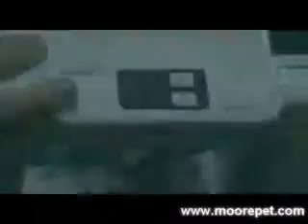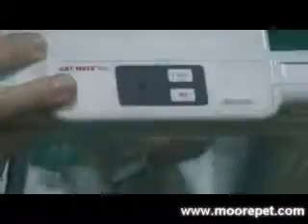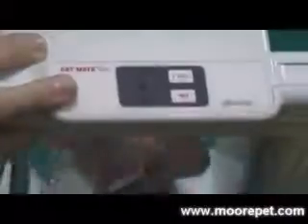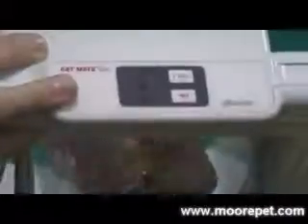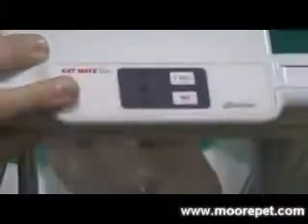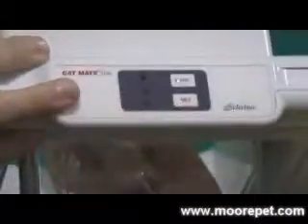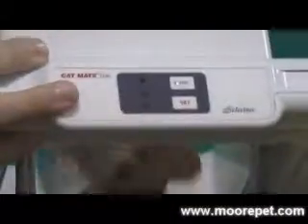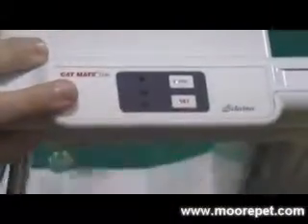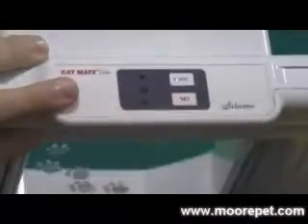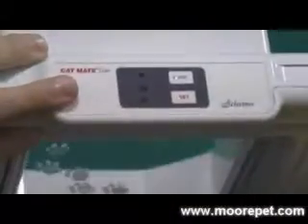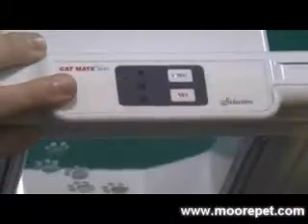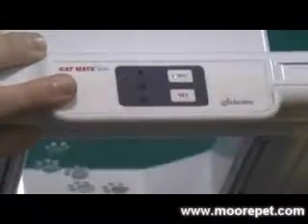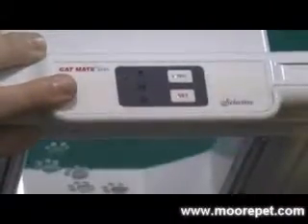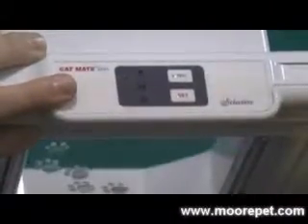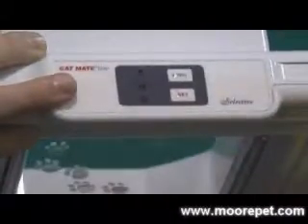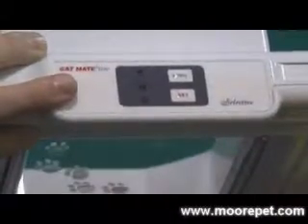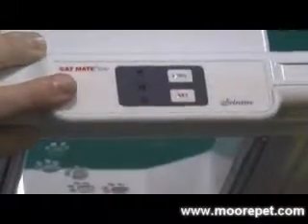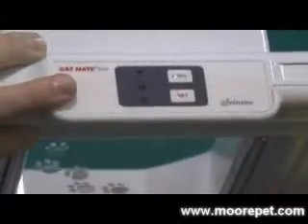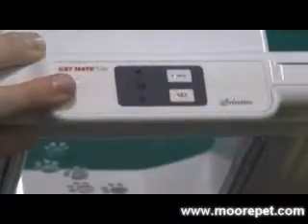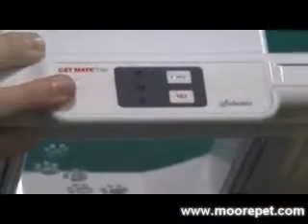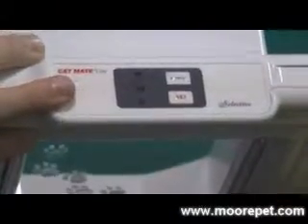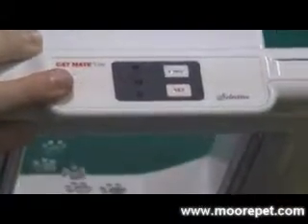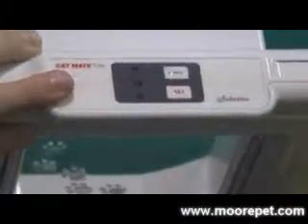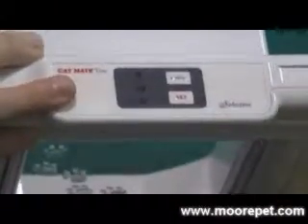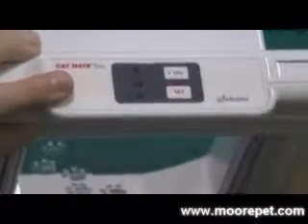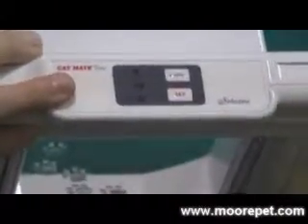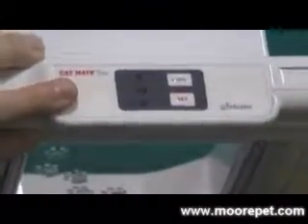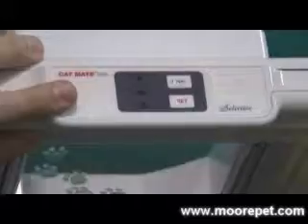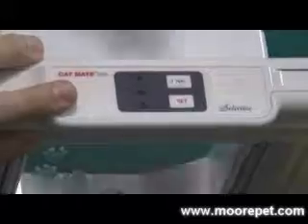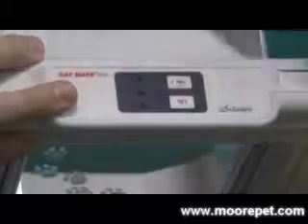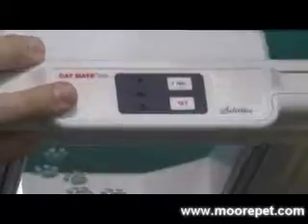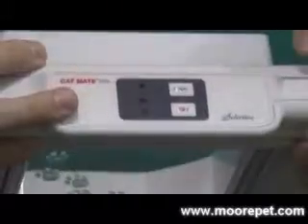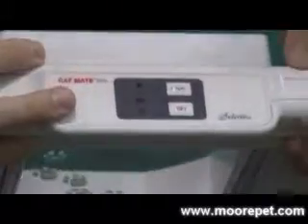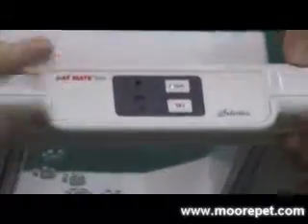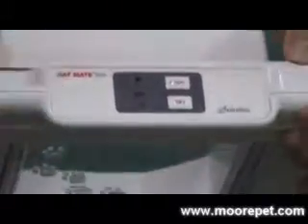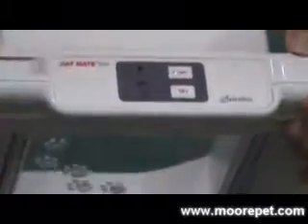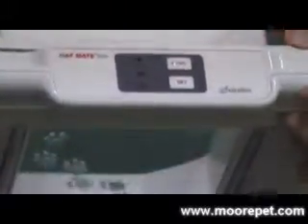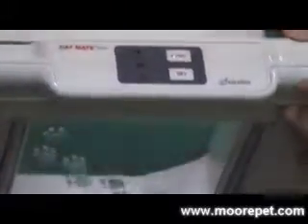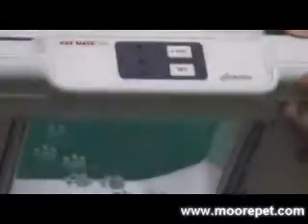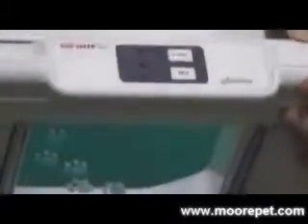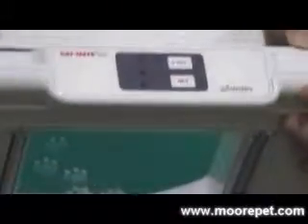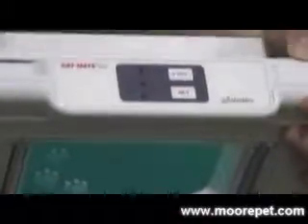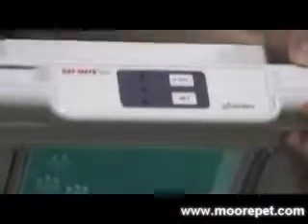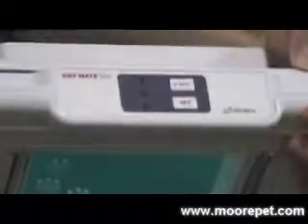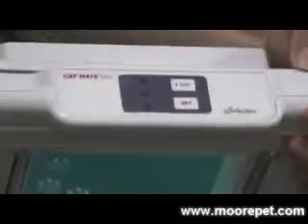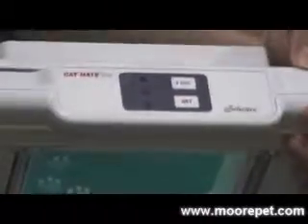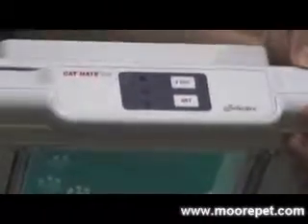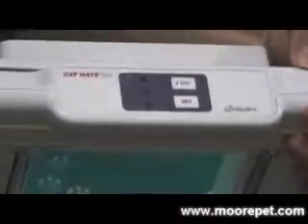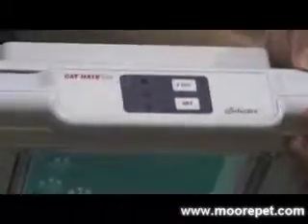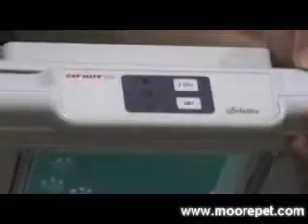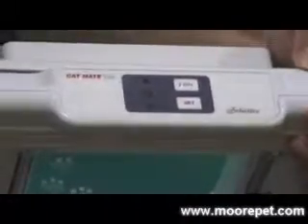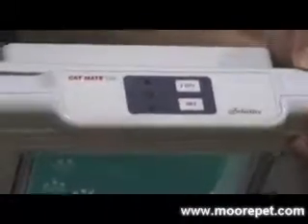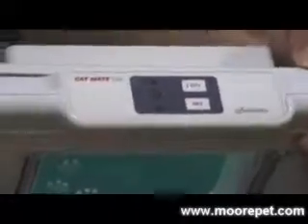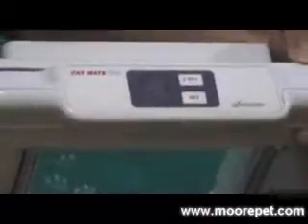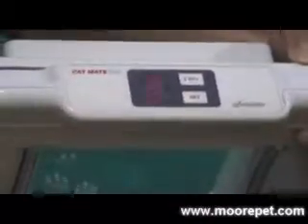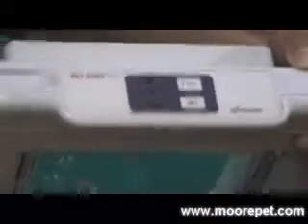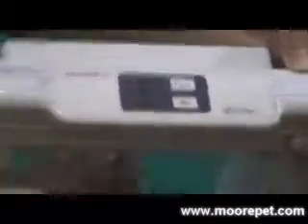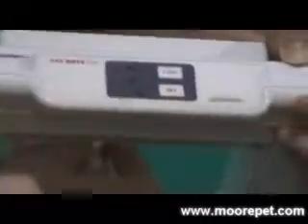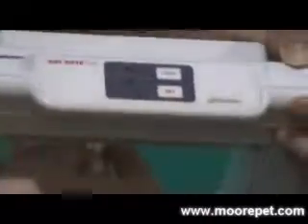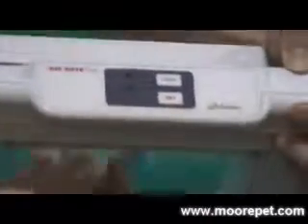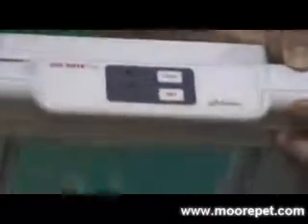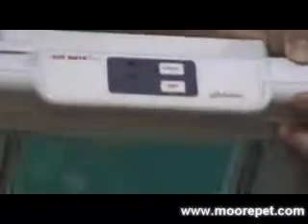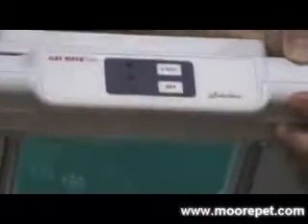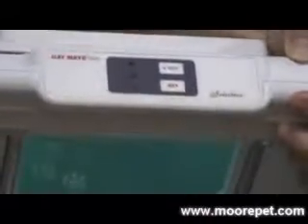The door is programmable for up to 8-7 cats and also comes with two RFID collar chips. The door is intended for cats and smaller breeds of dogs.